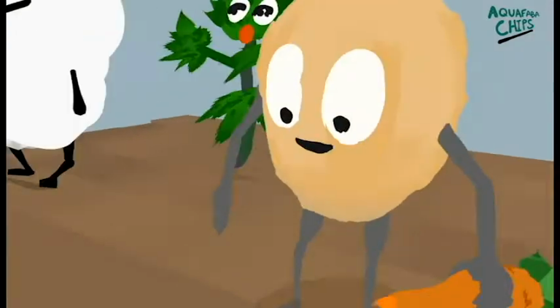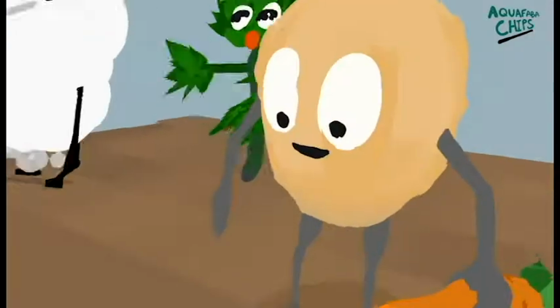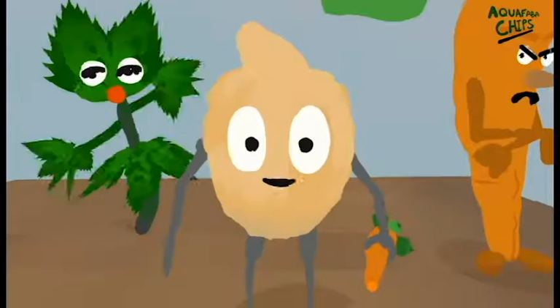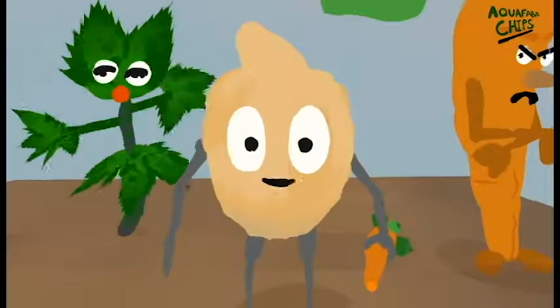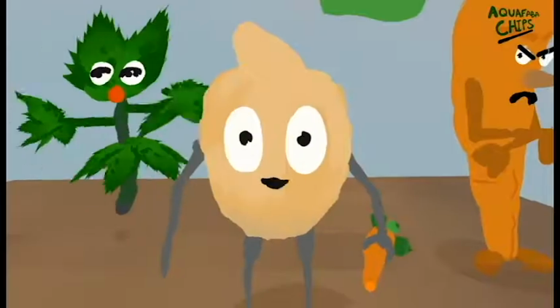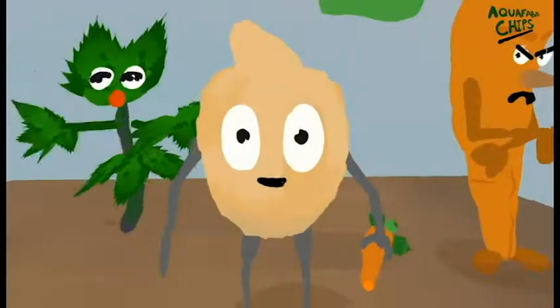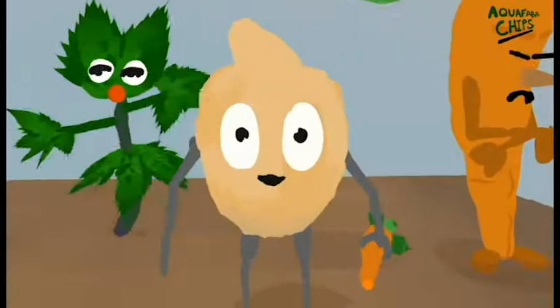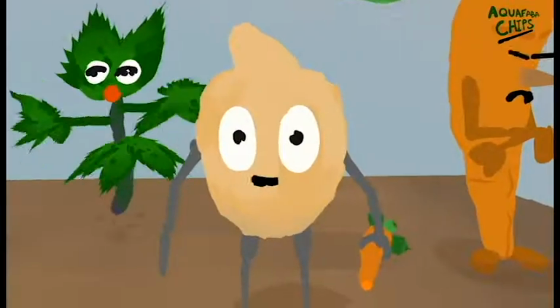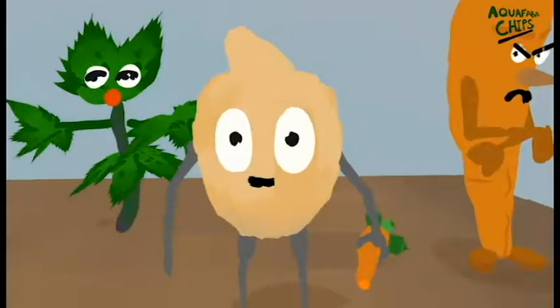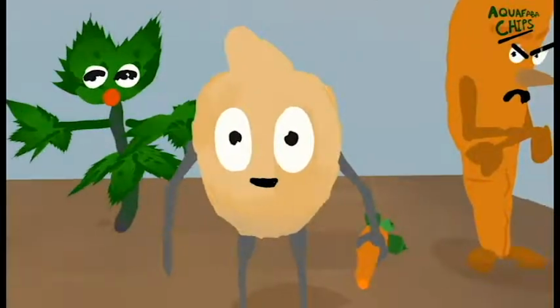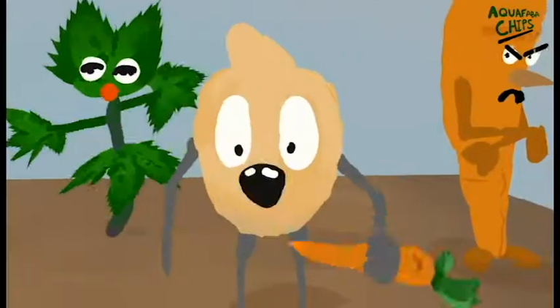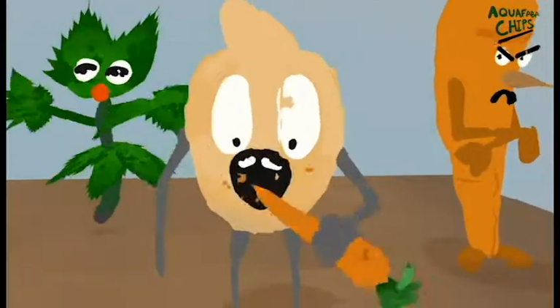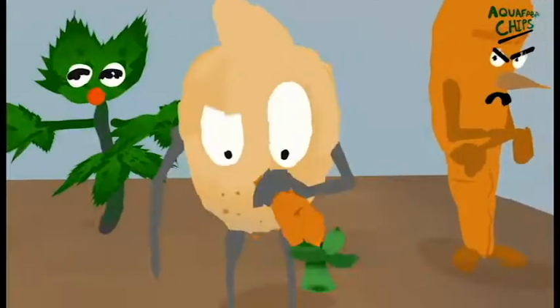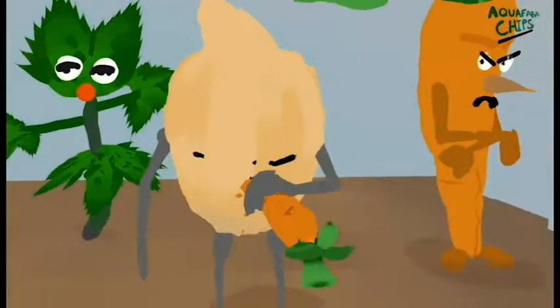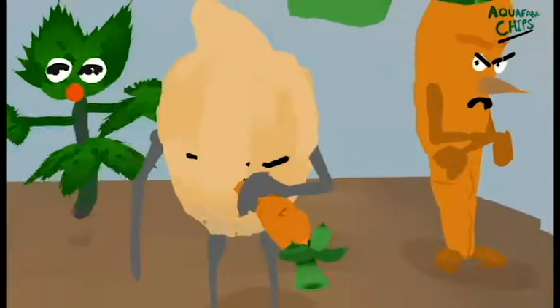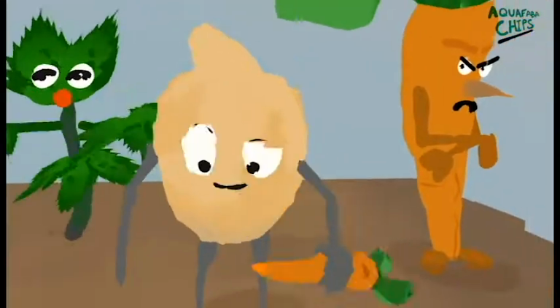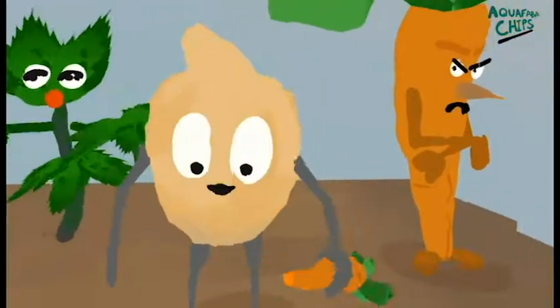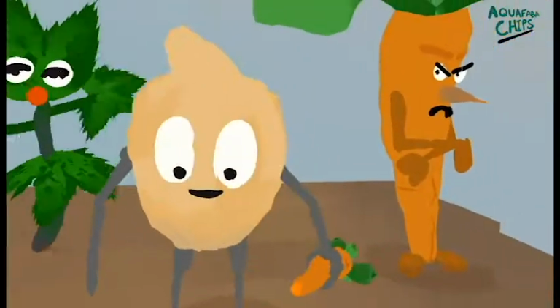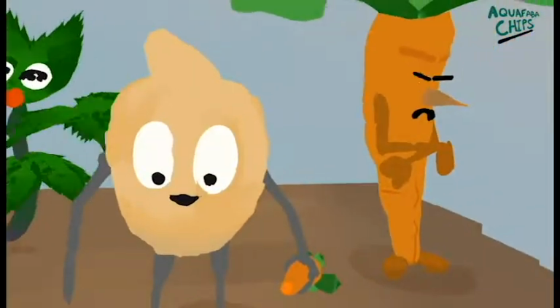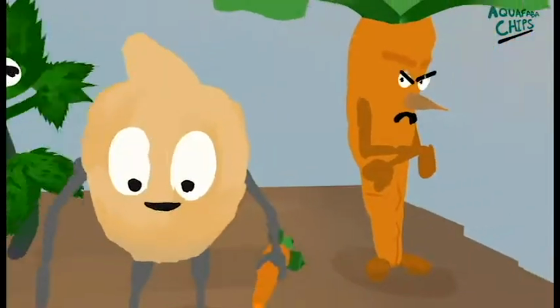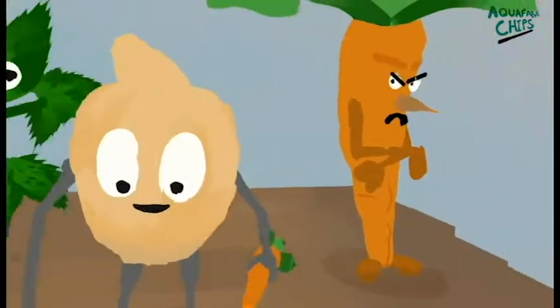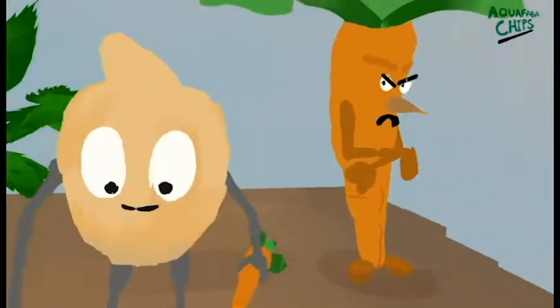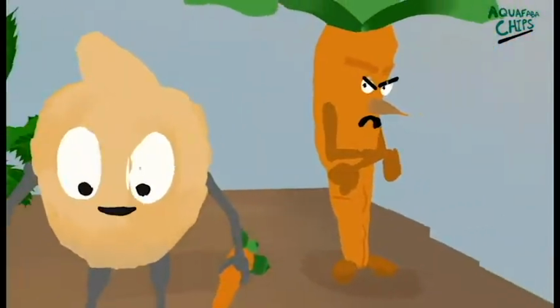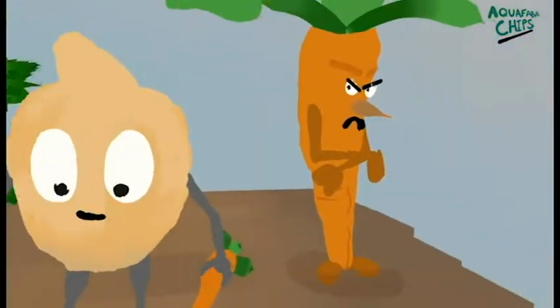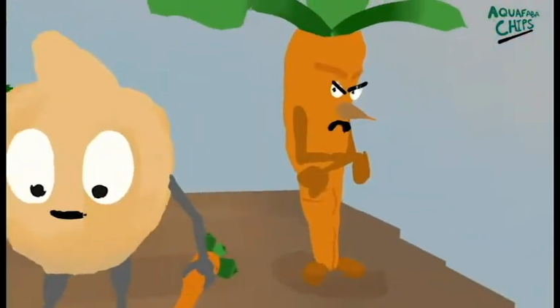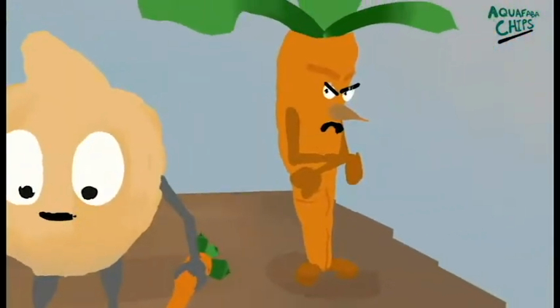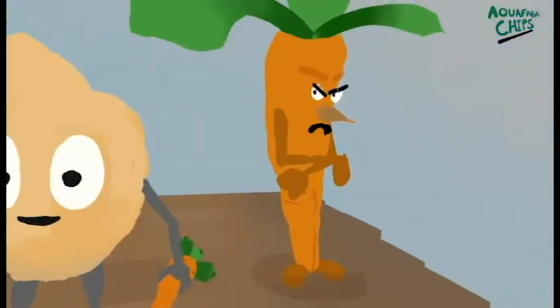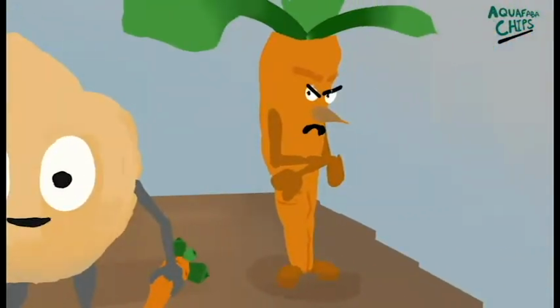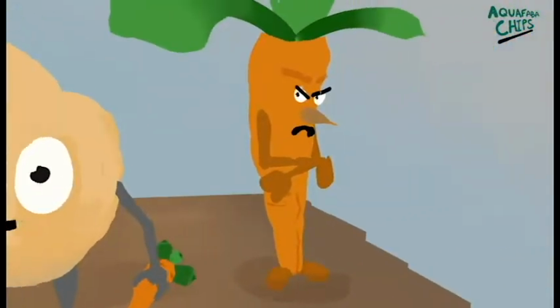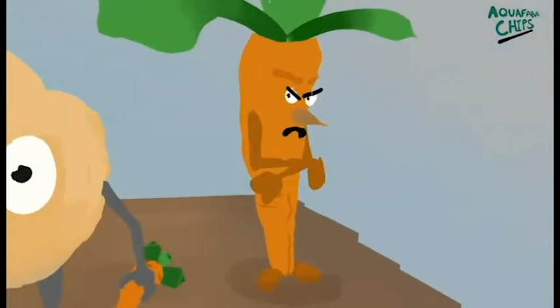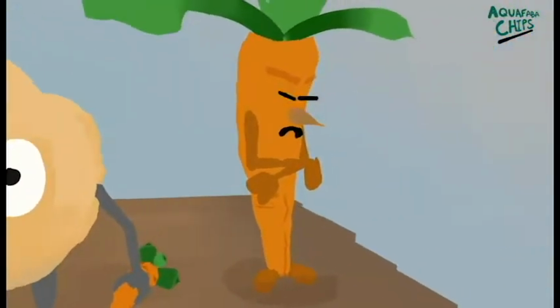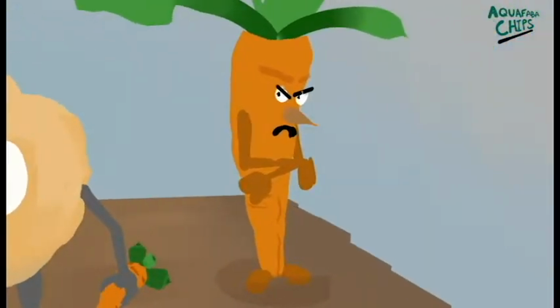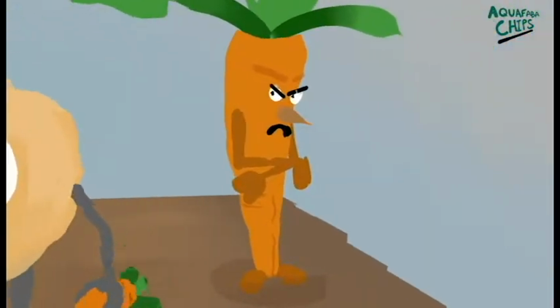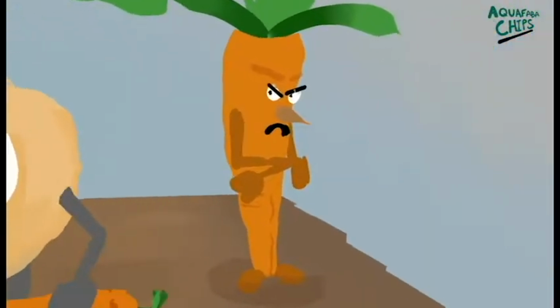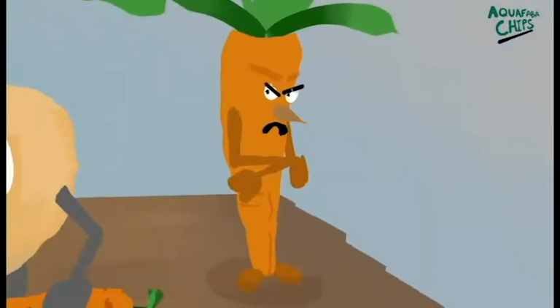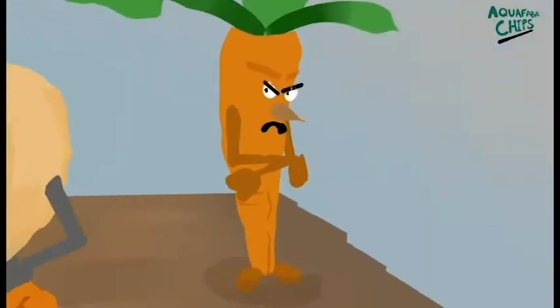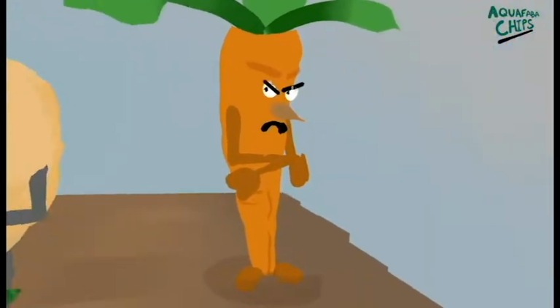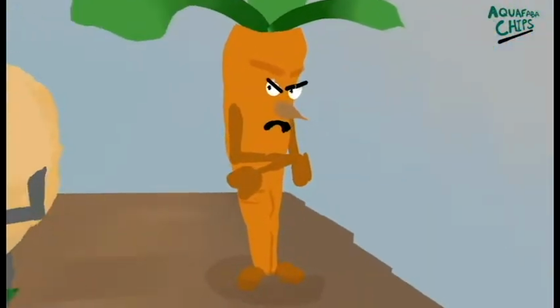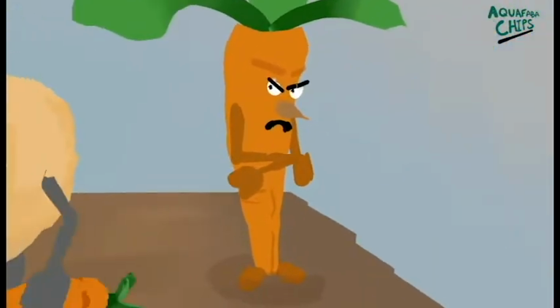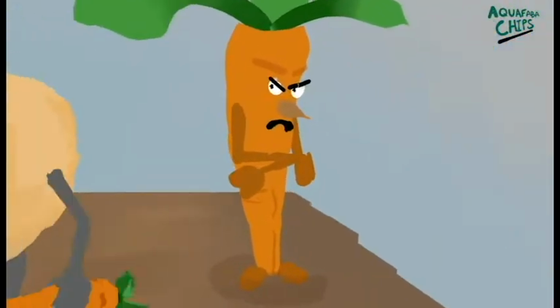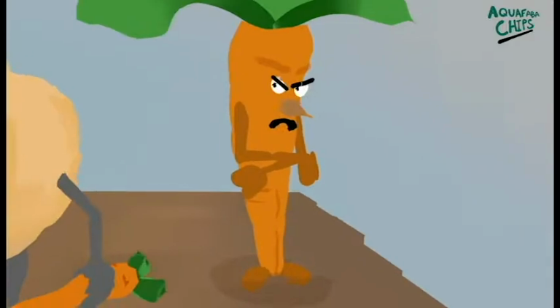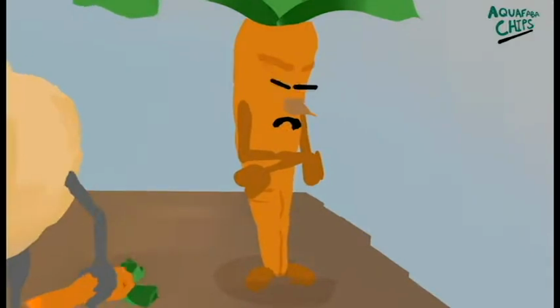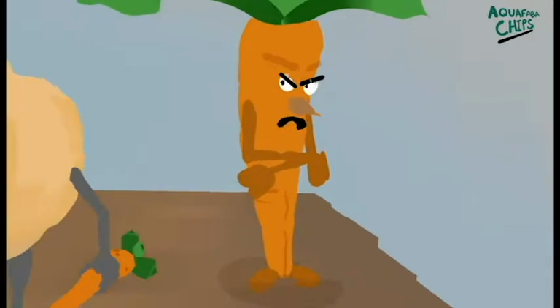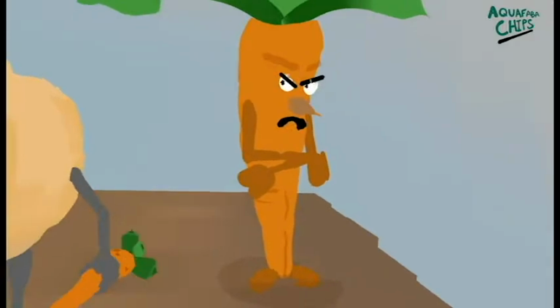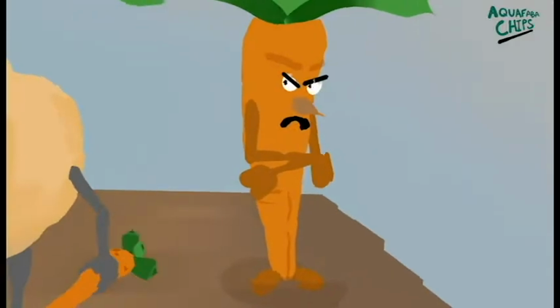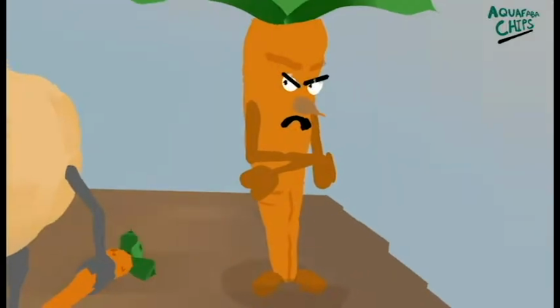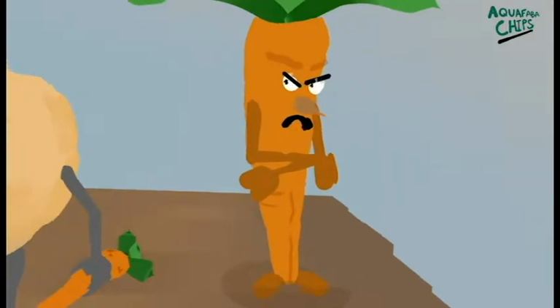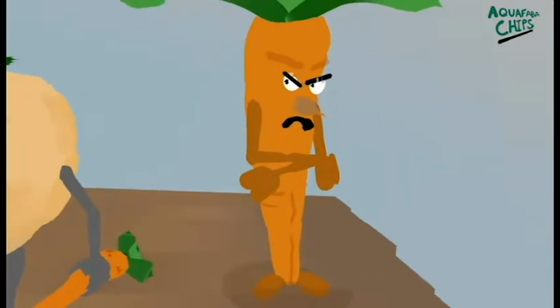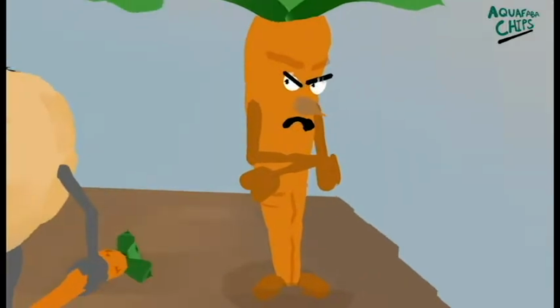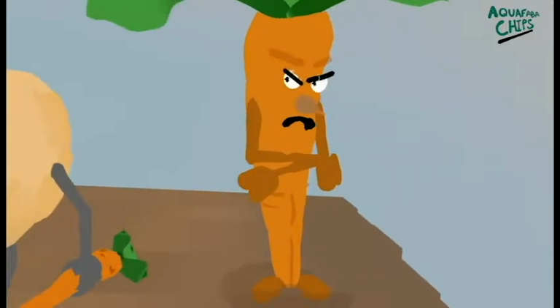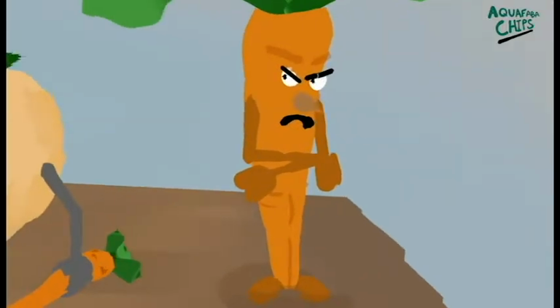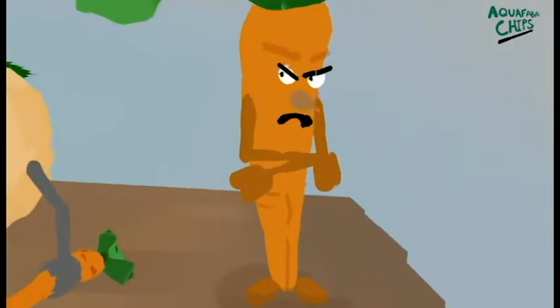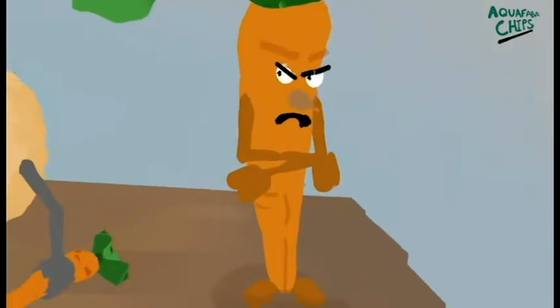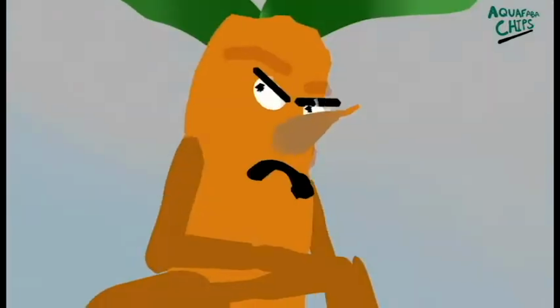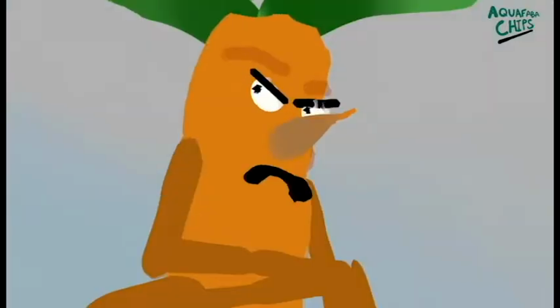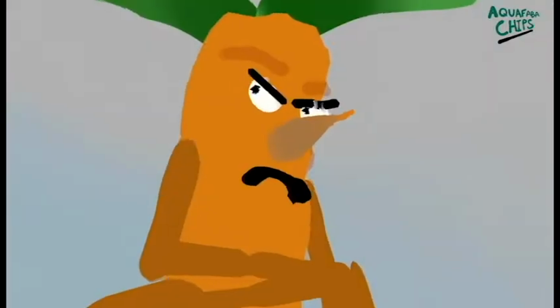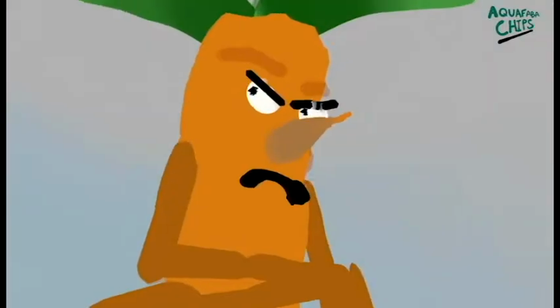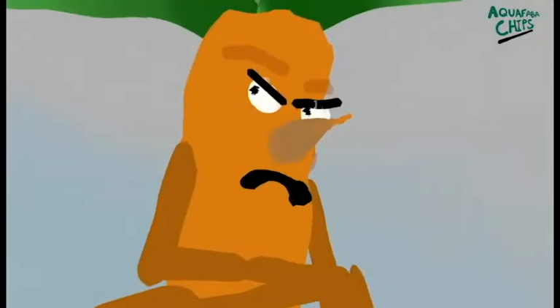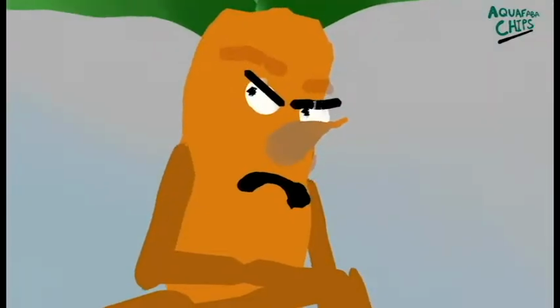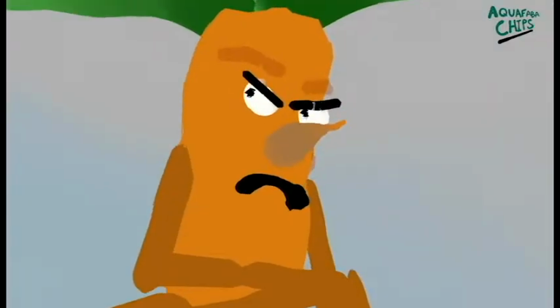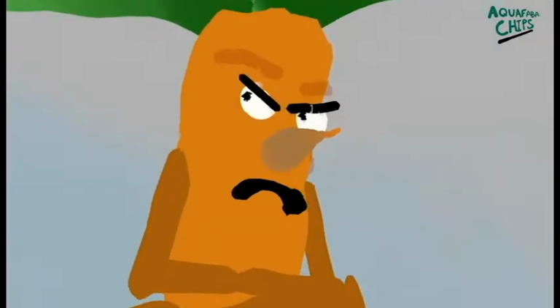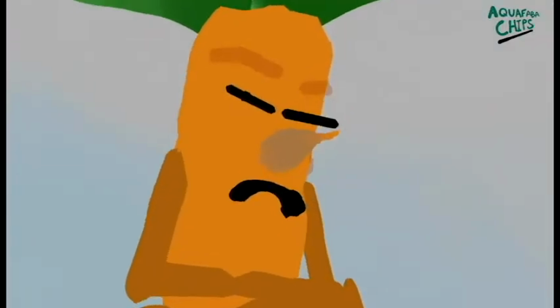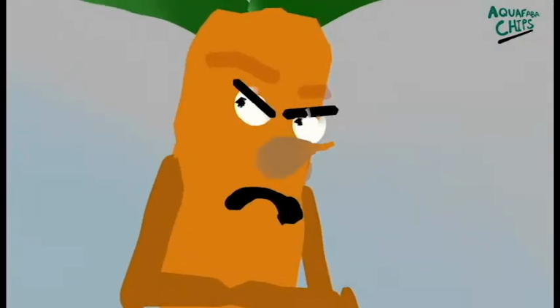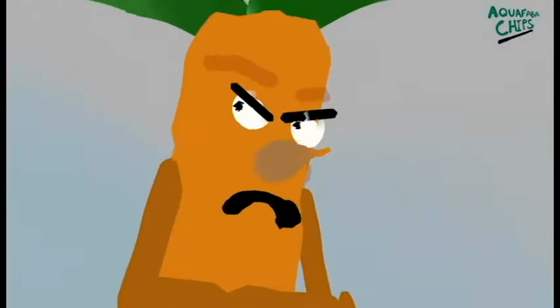The grumpy one is Mr. Carrot — he is actually pretty sweet in taste, that's why we wanted to include him in this chips recipe.